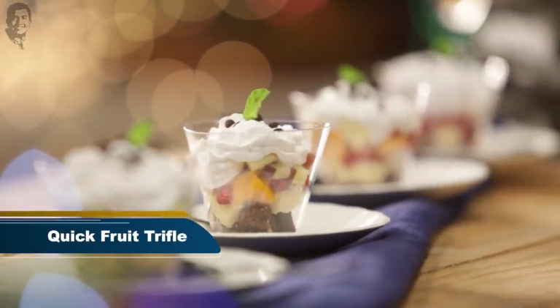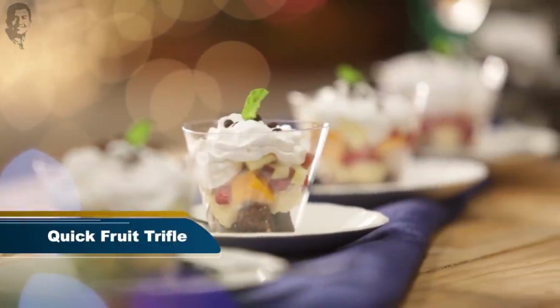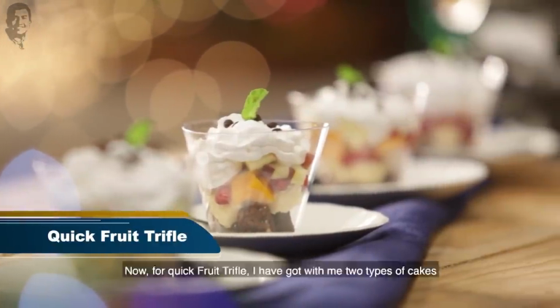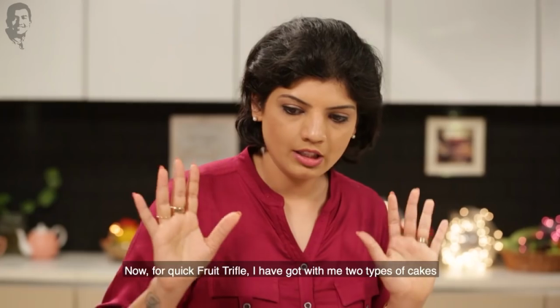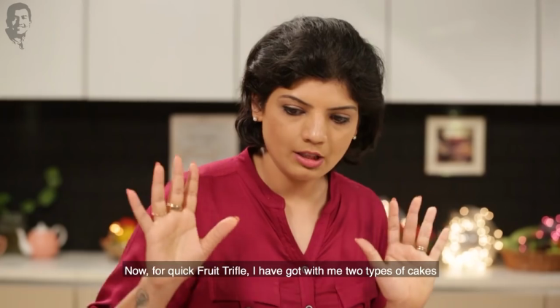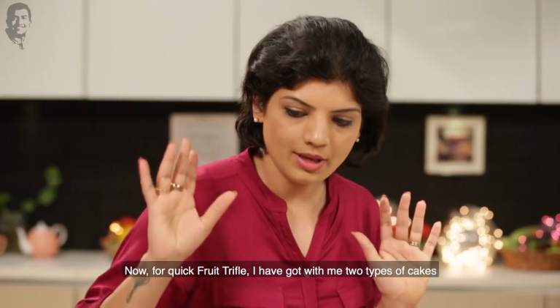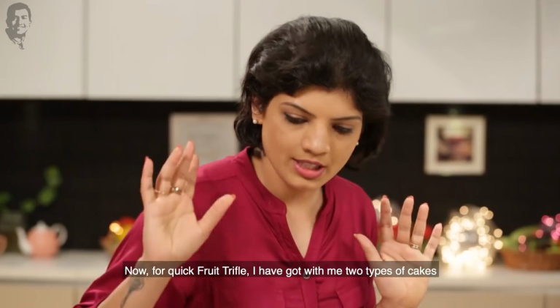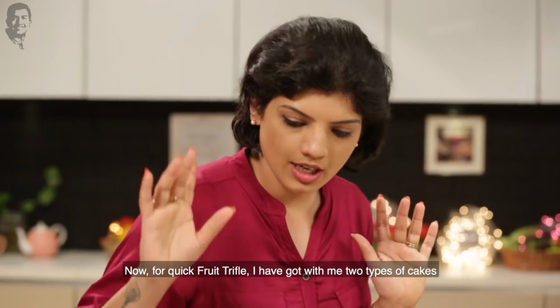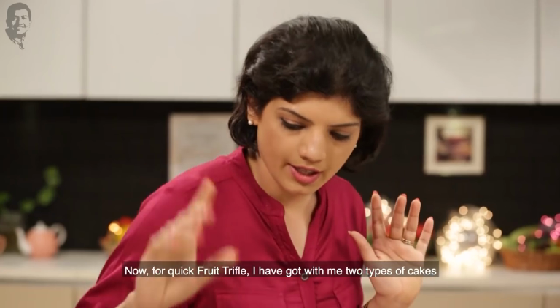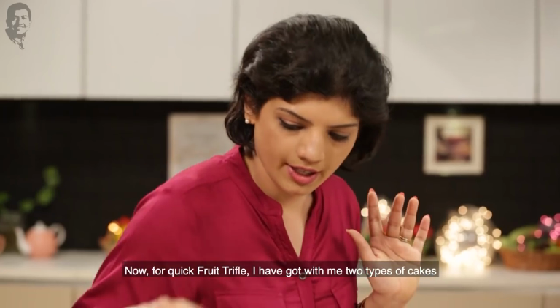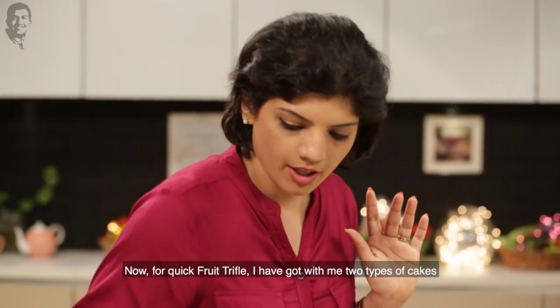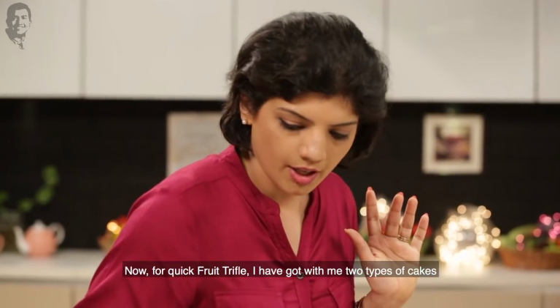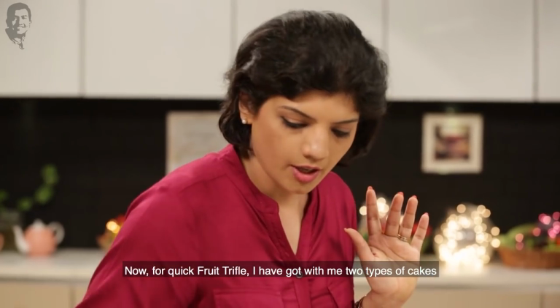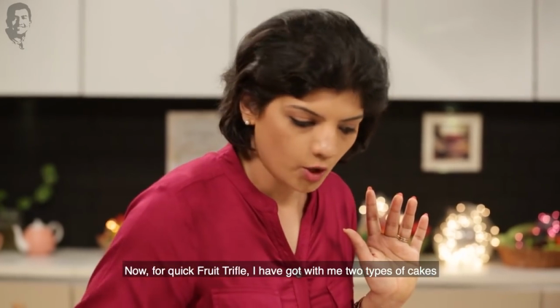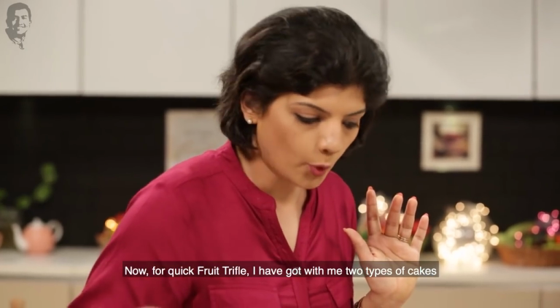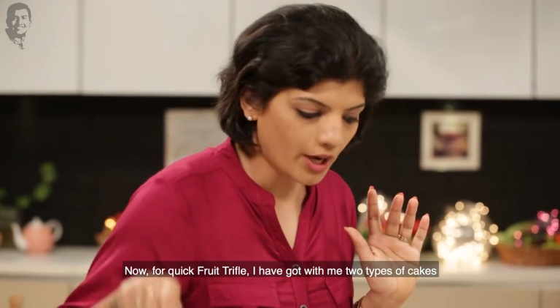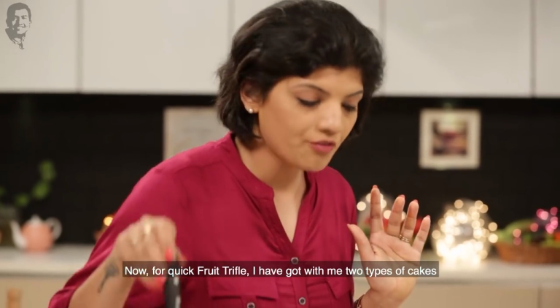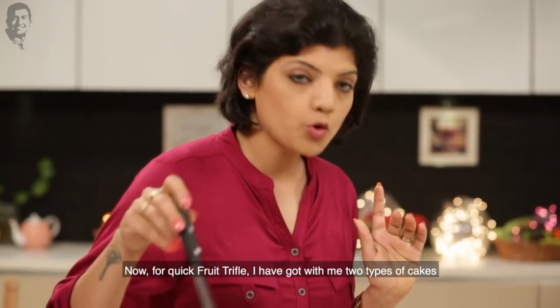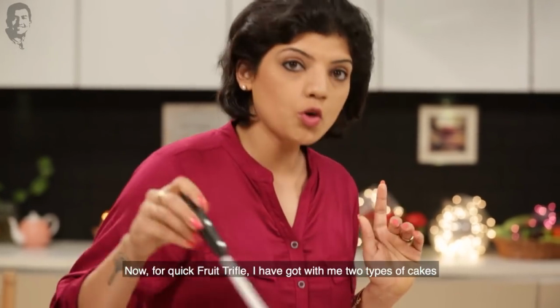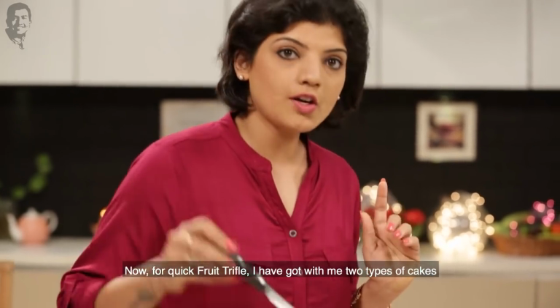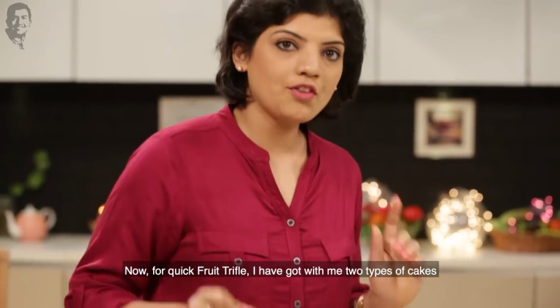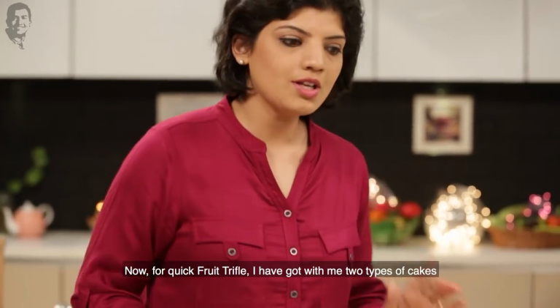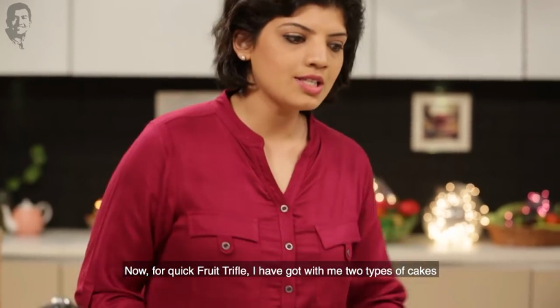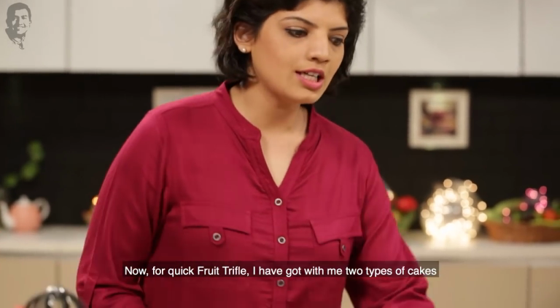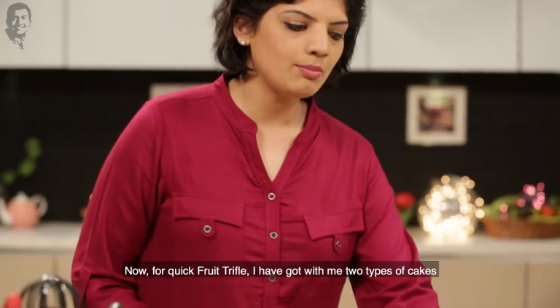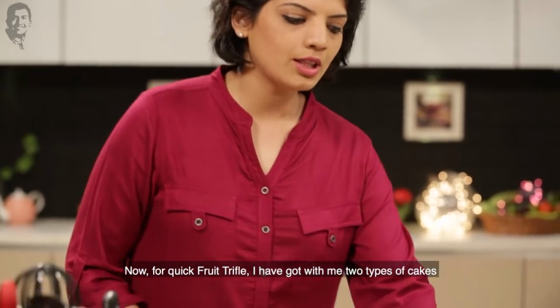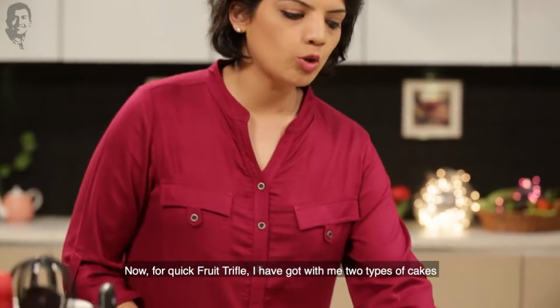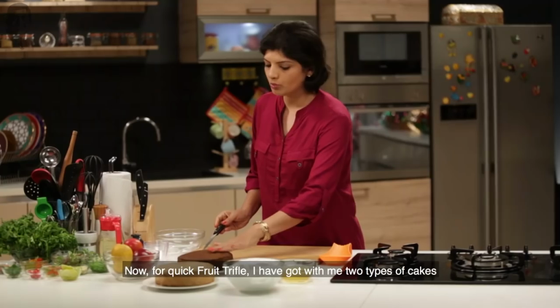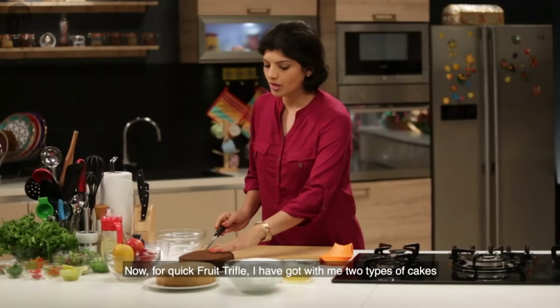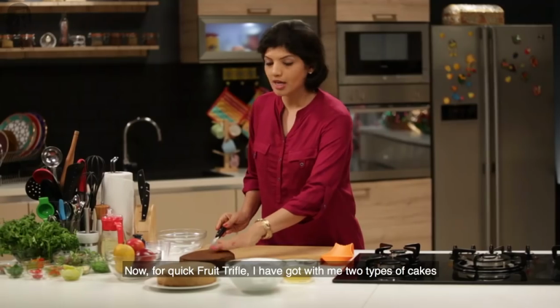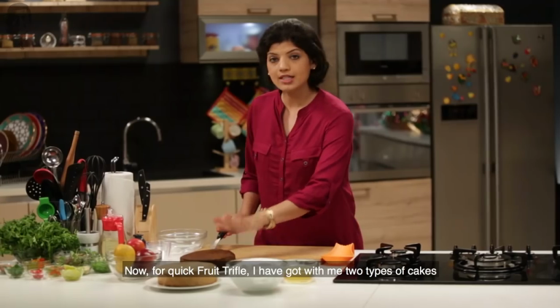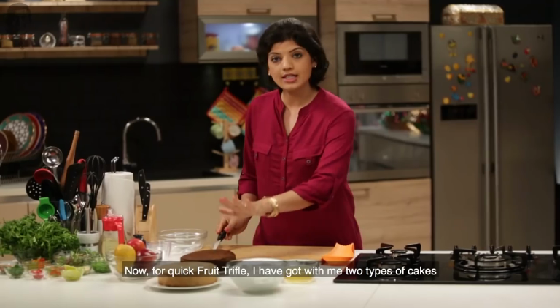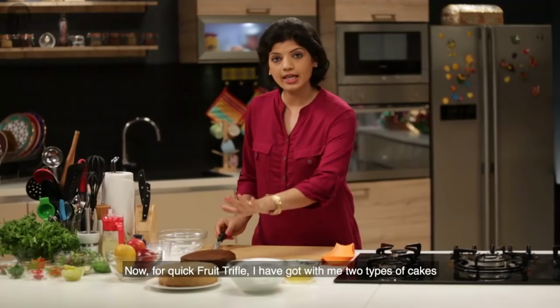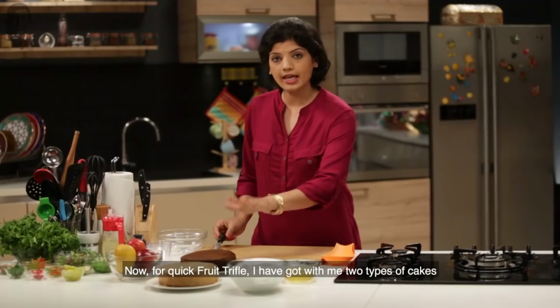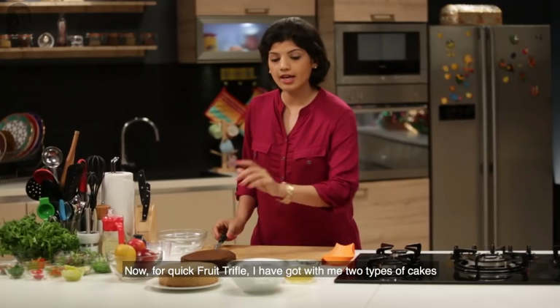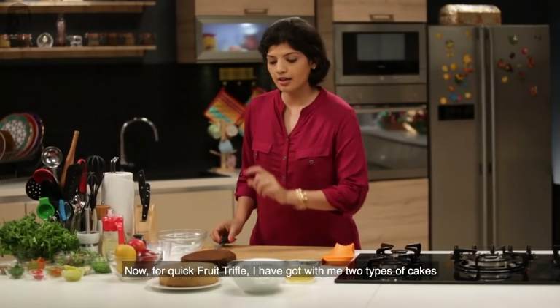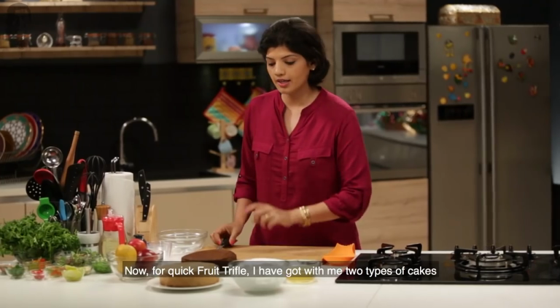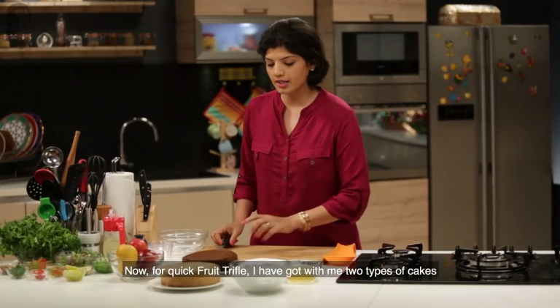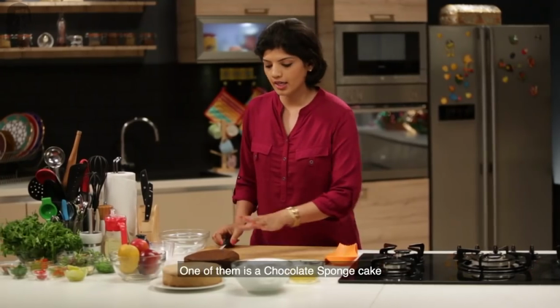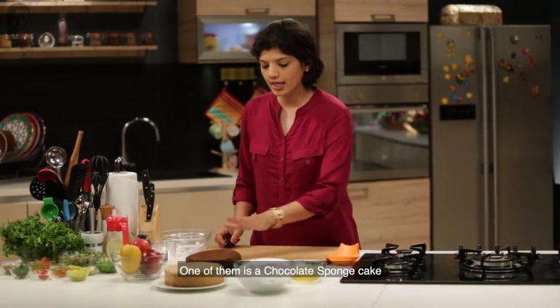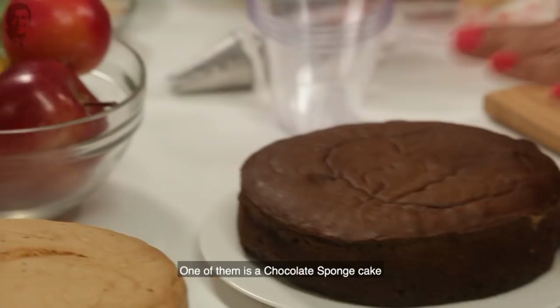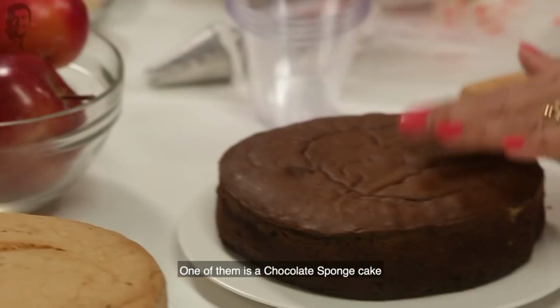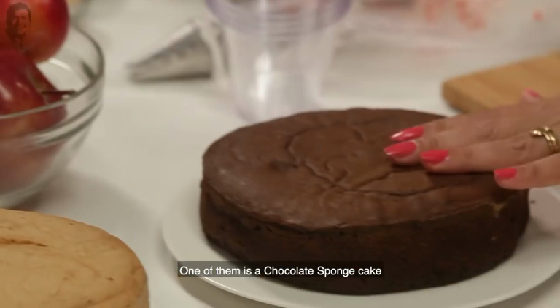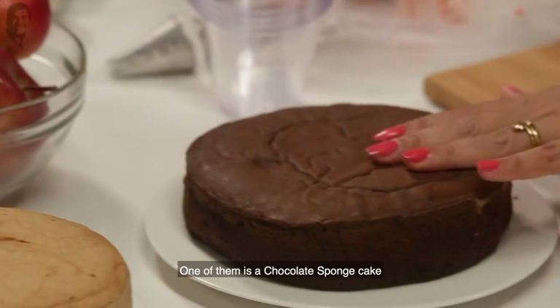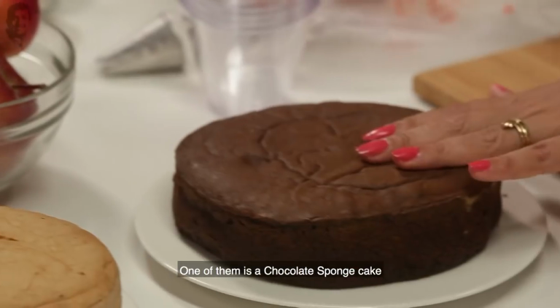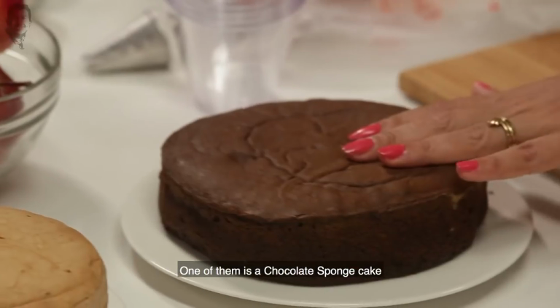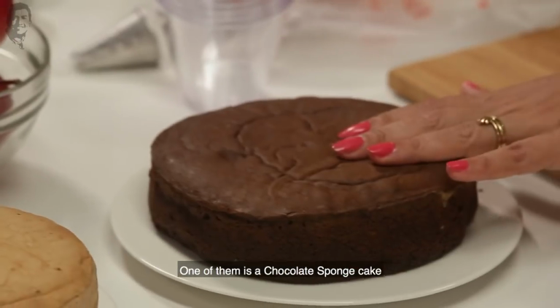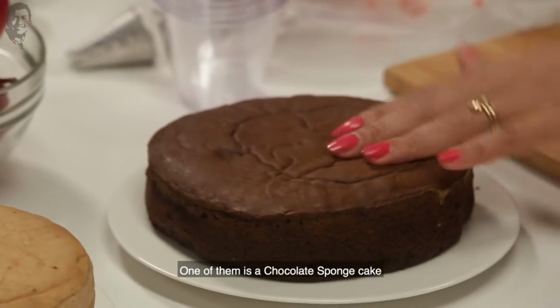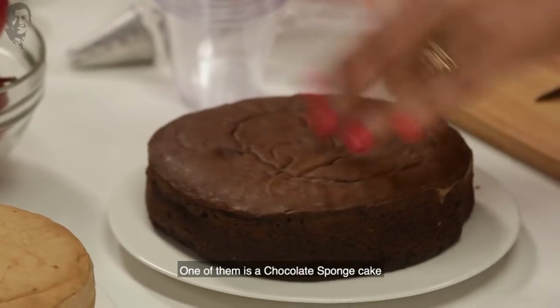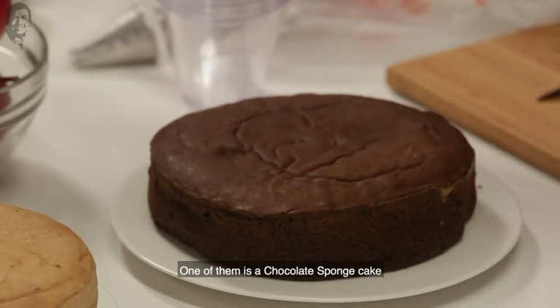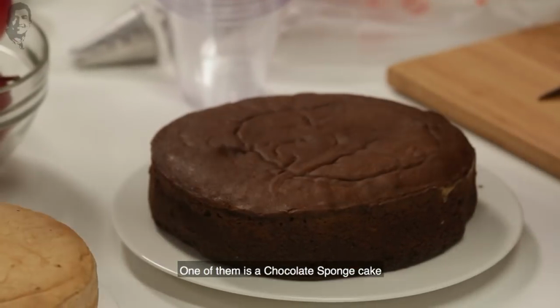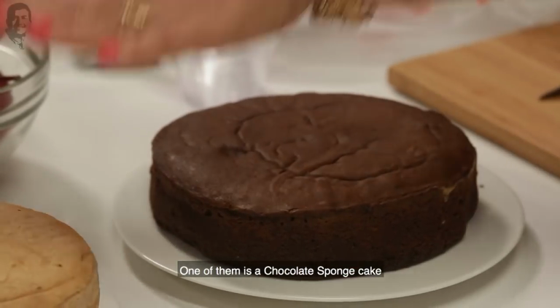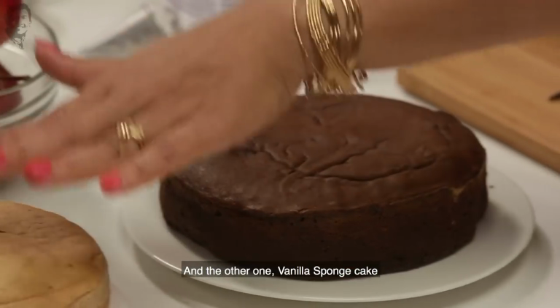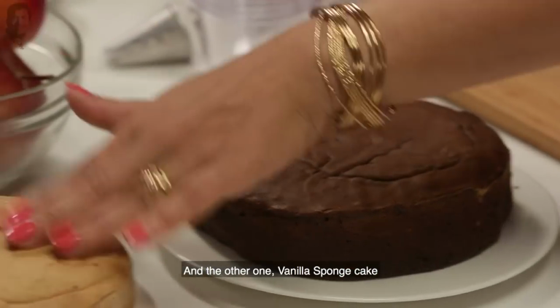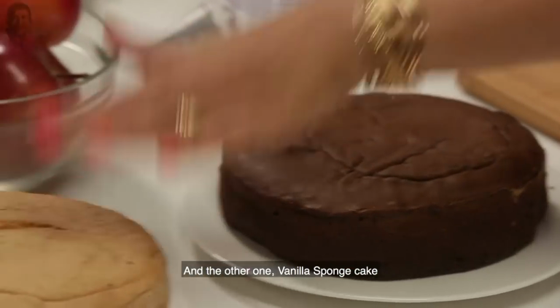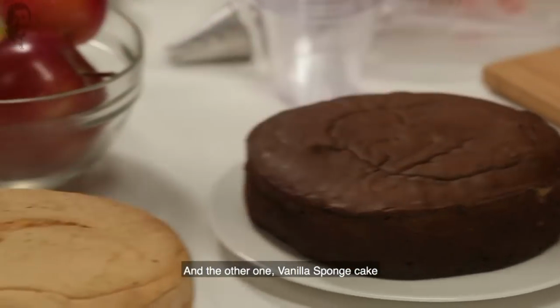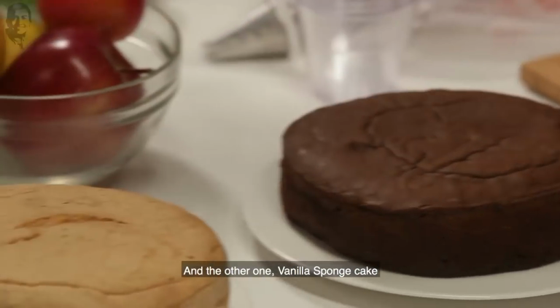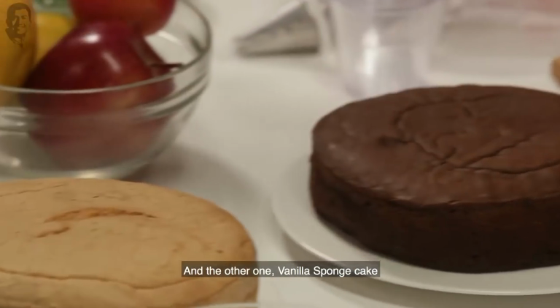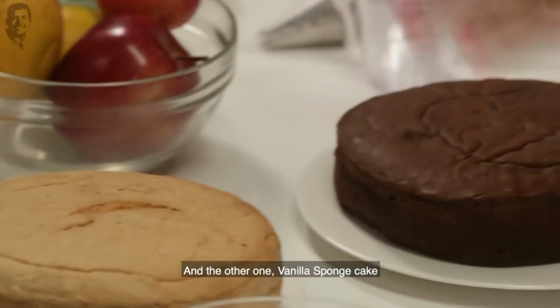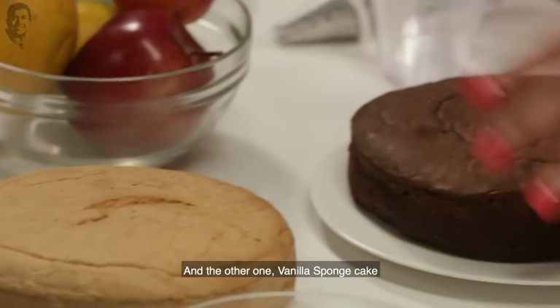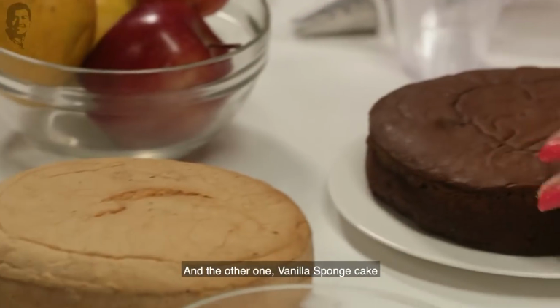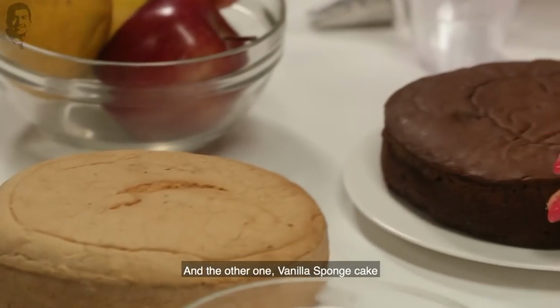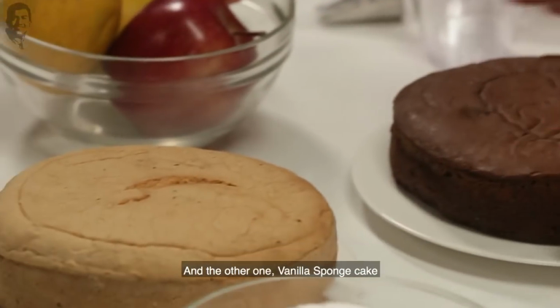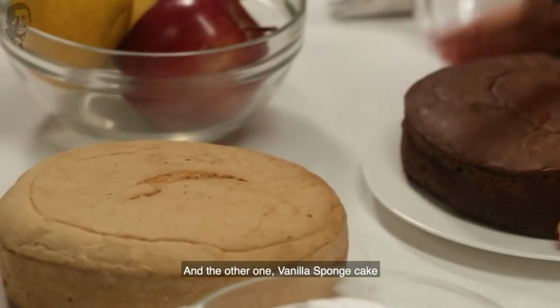I will give you two kinds of cake for quick fruit trifles: one chocolate sponge cake and one vanilla sponge cake.